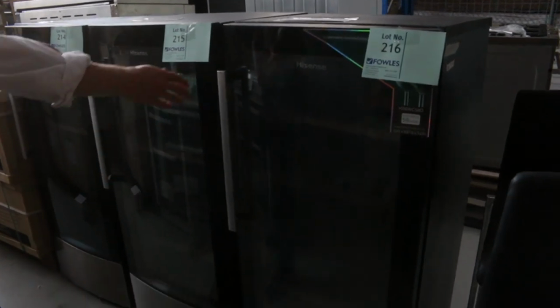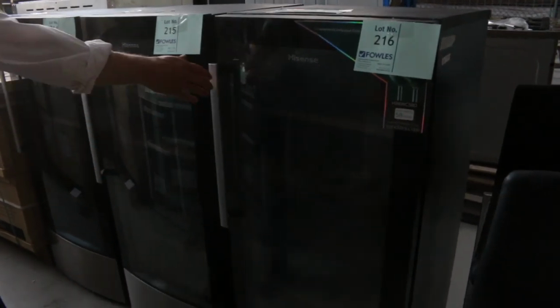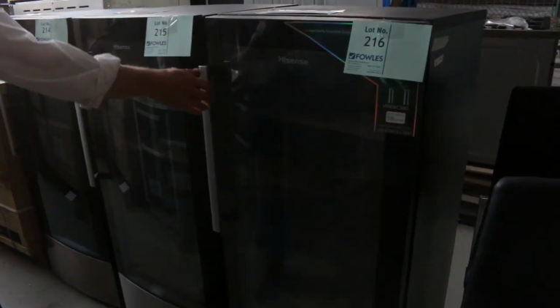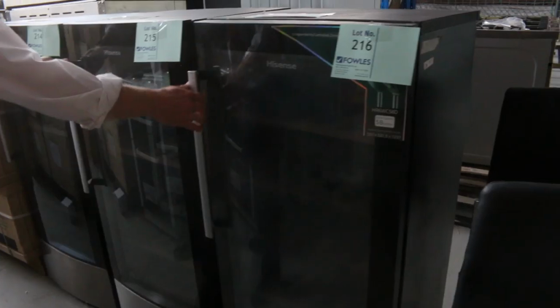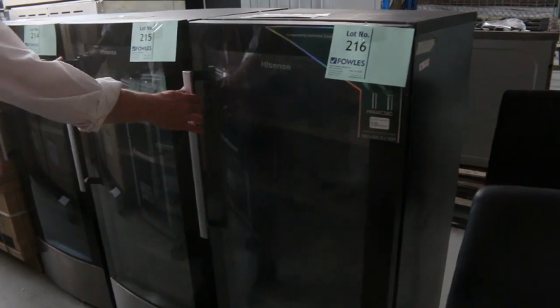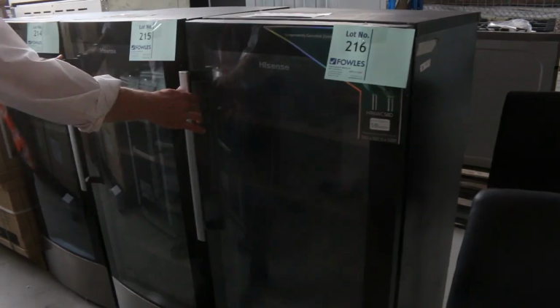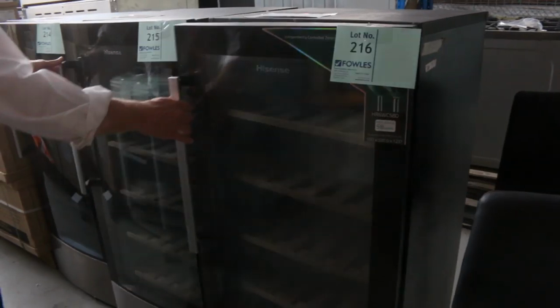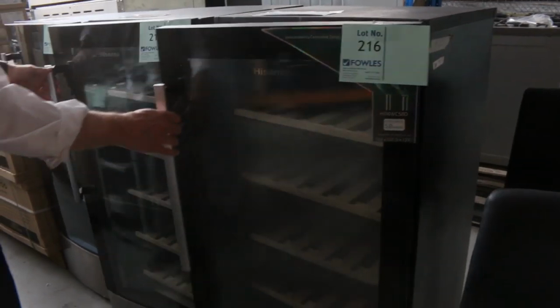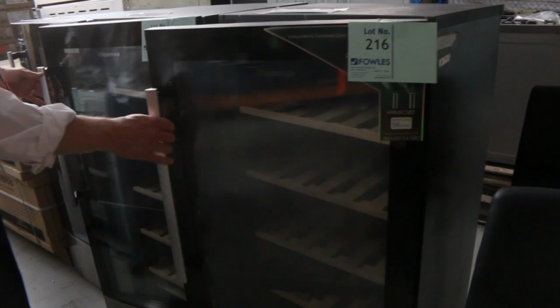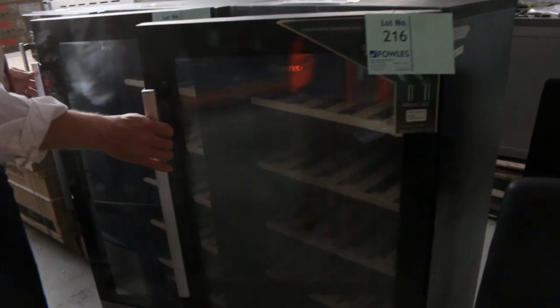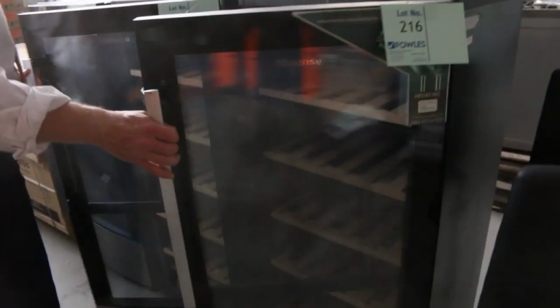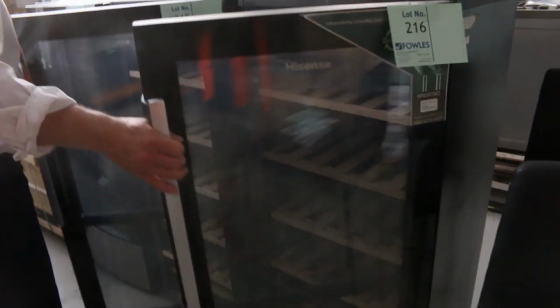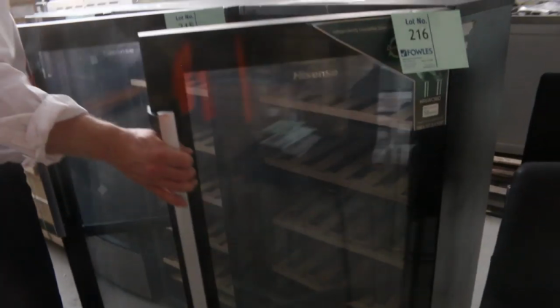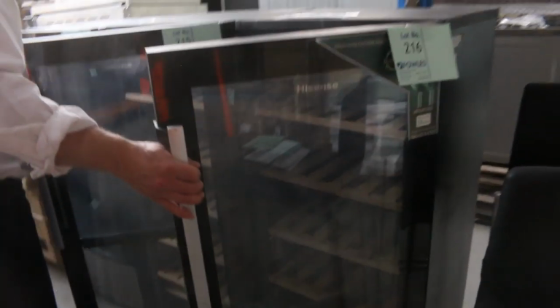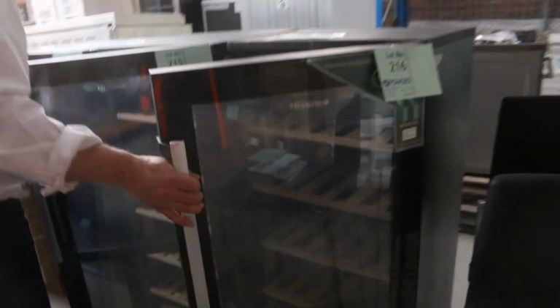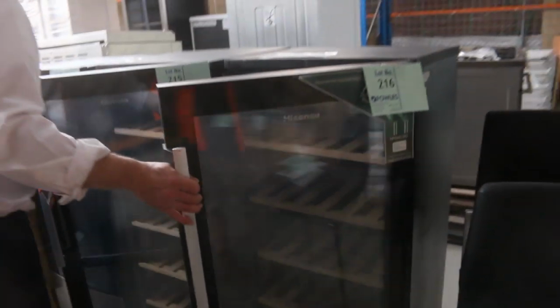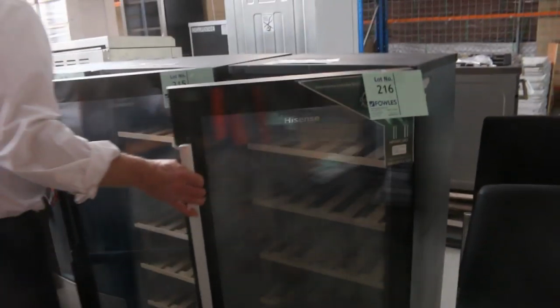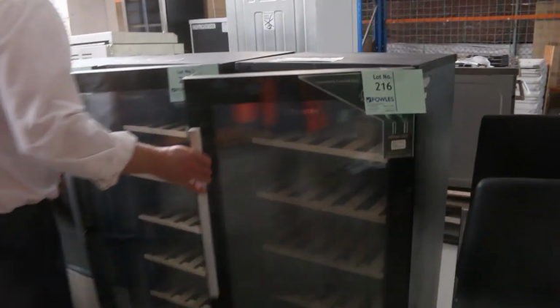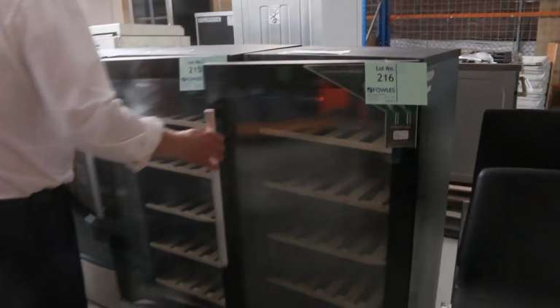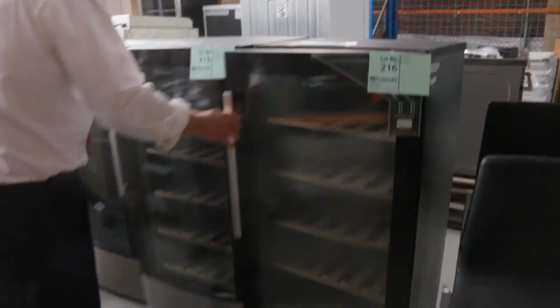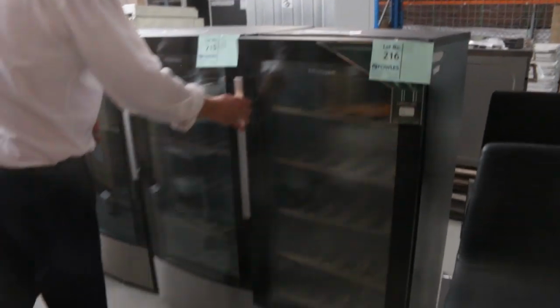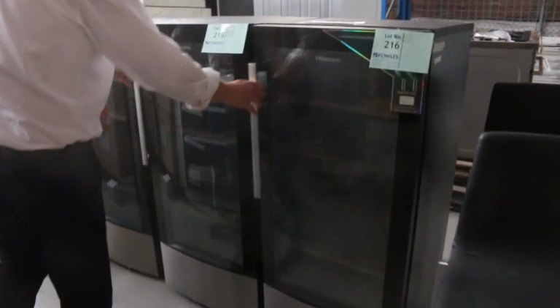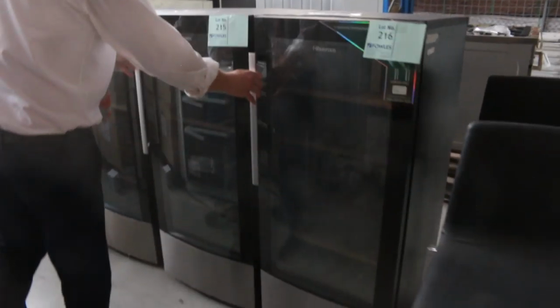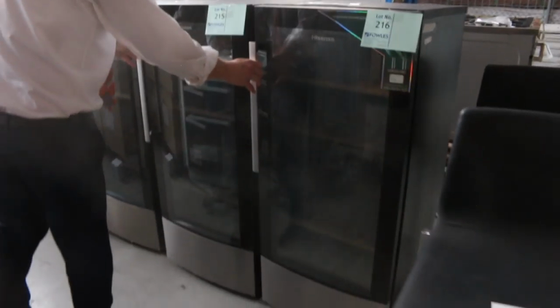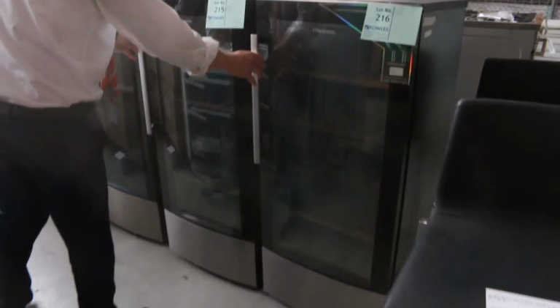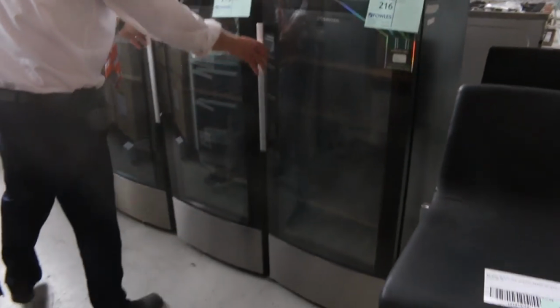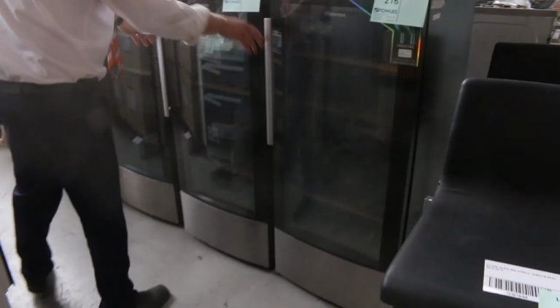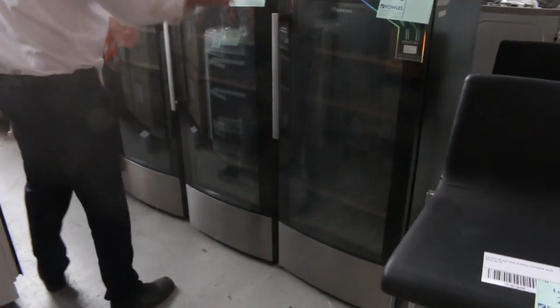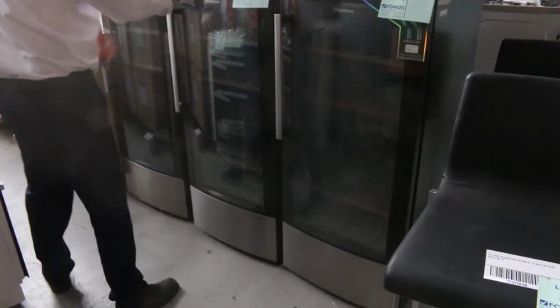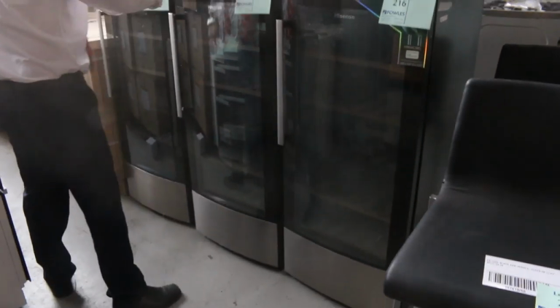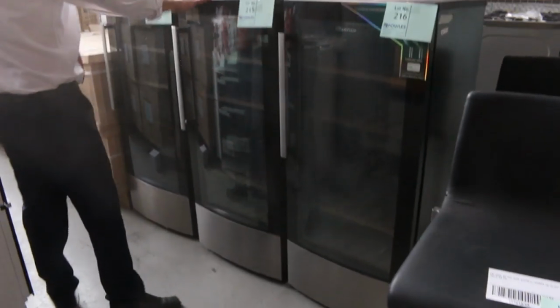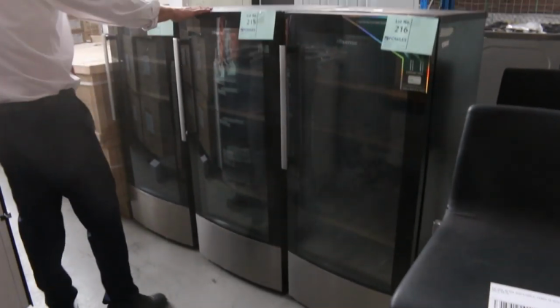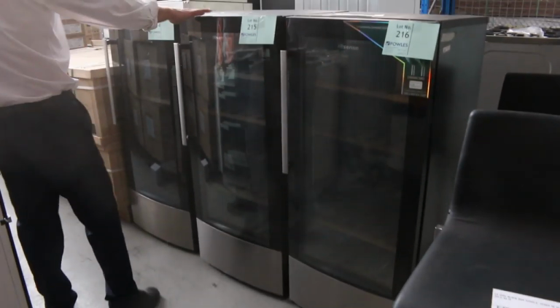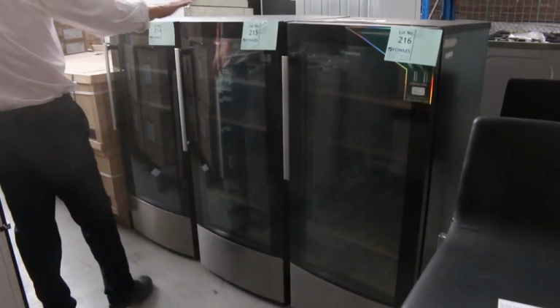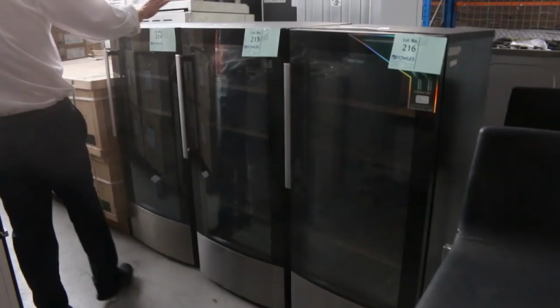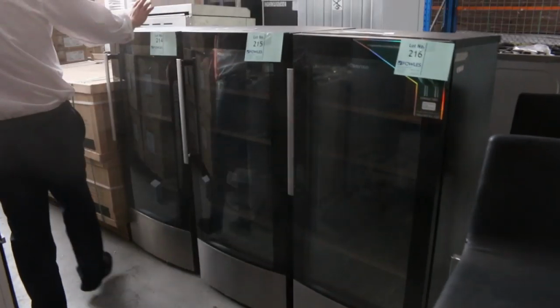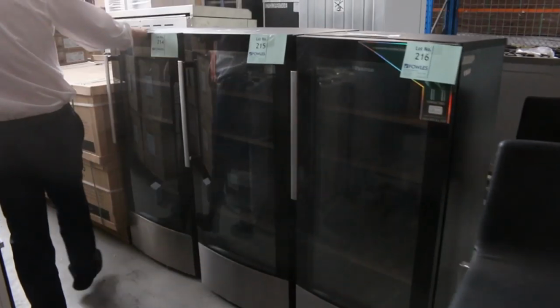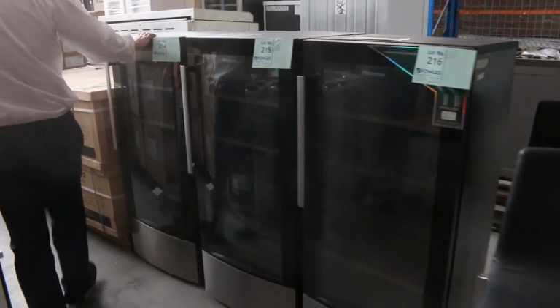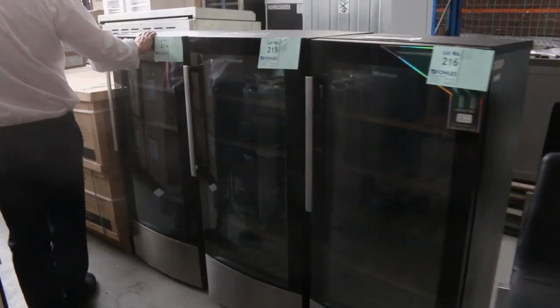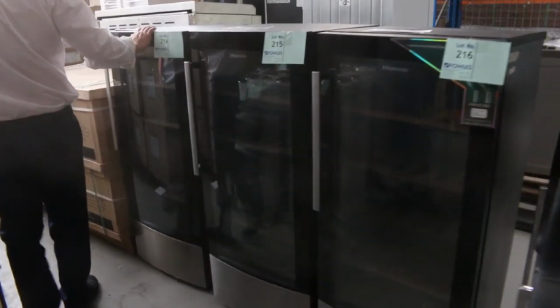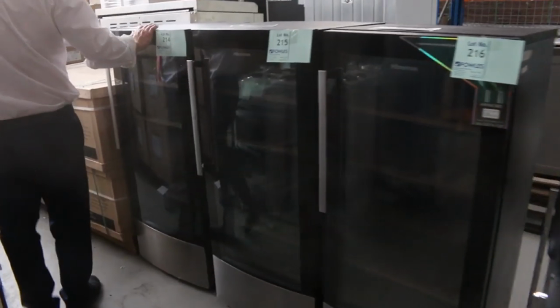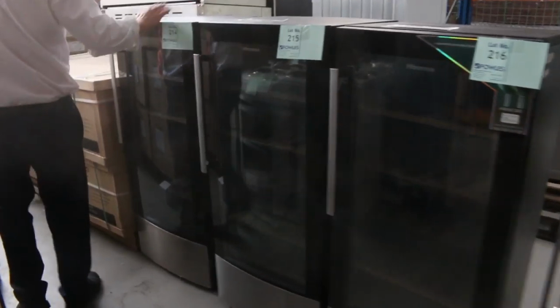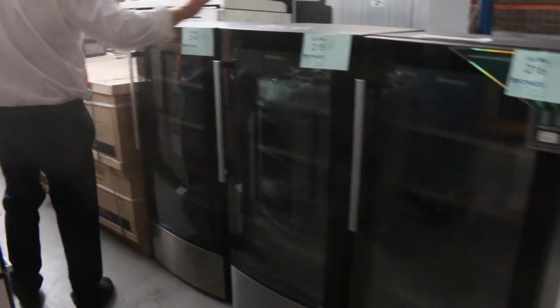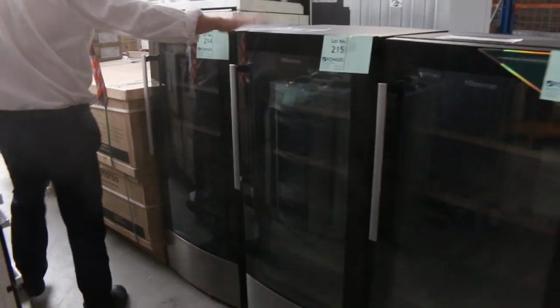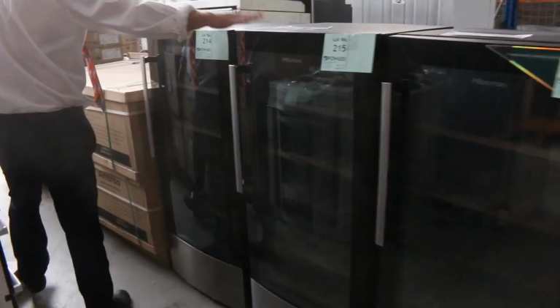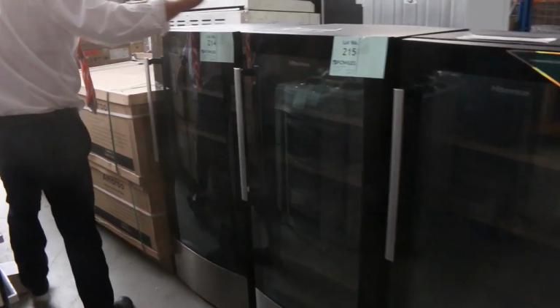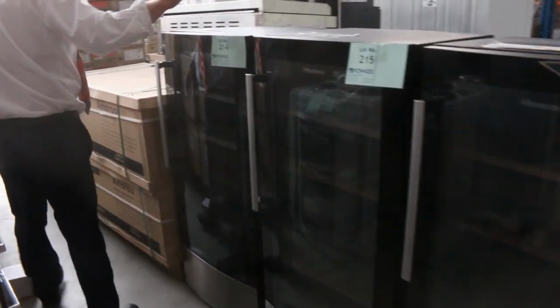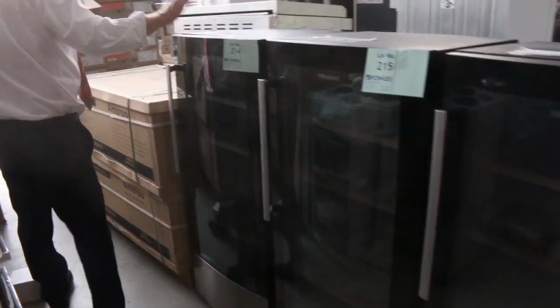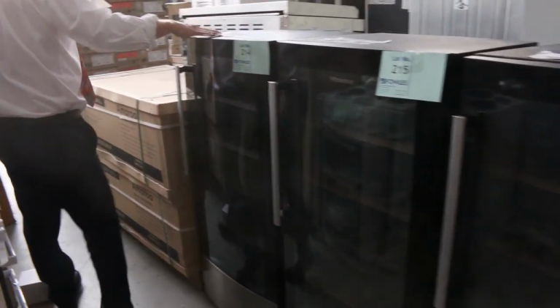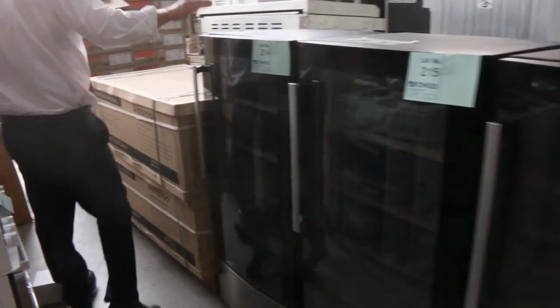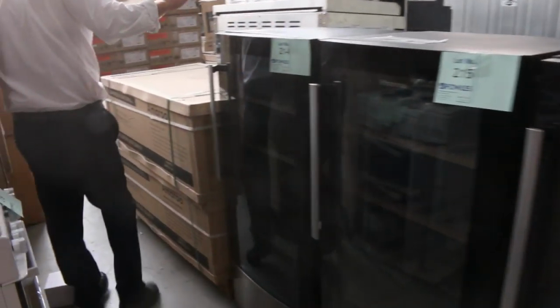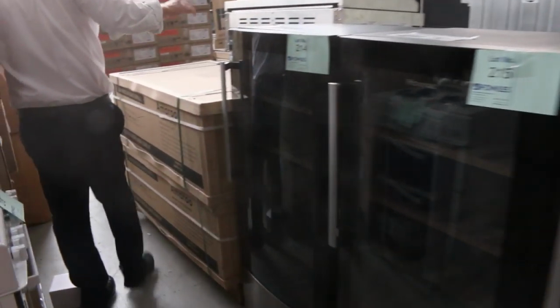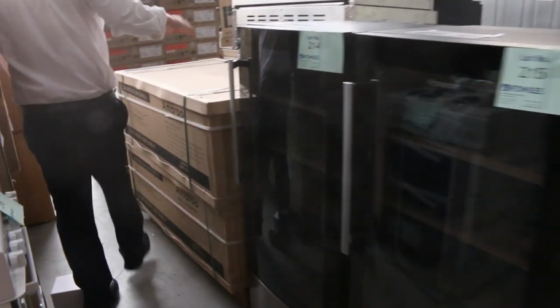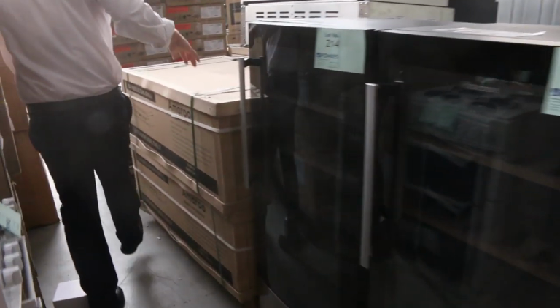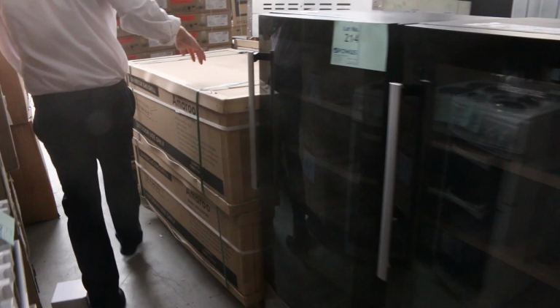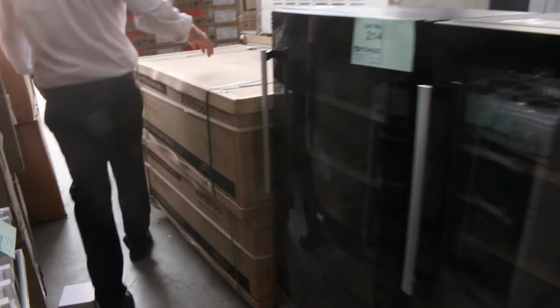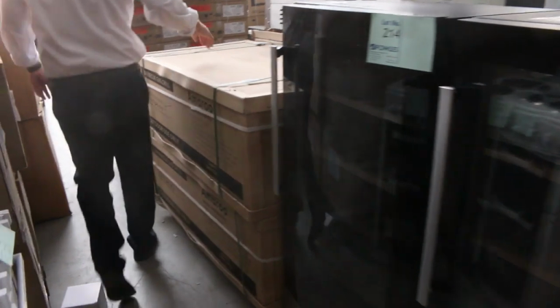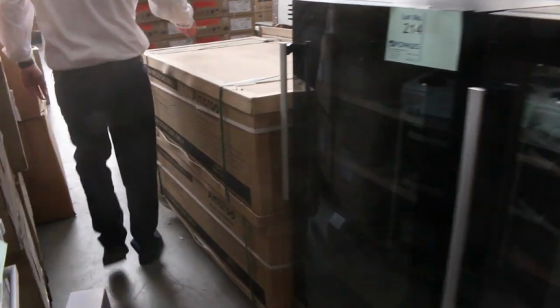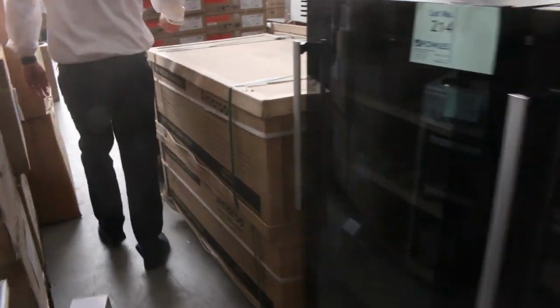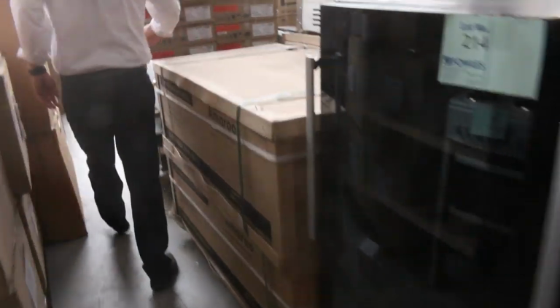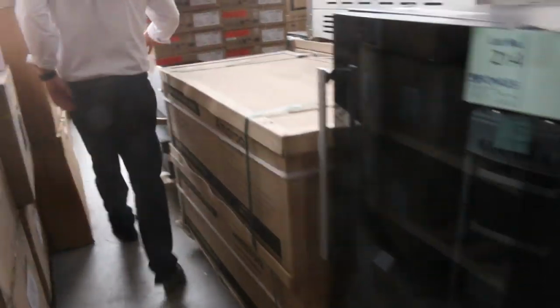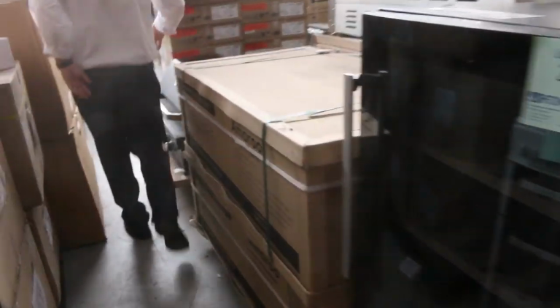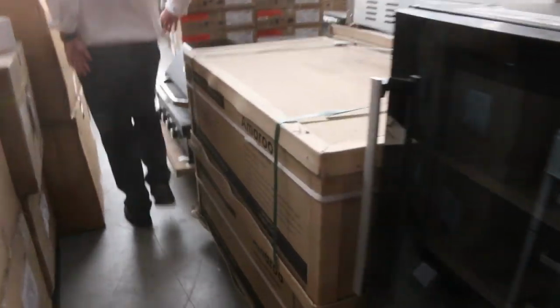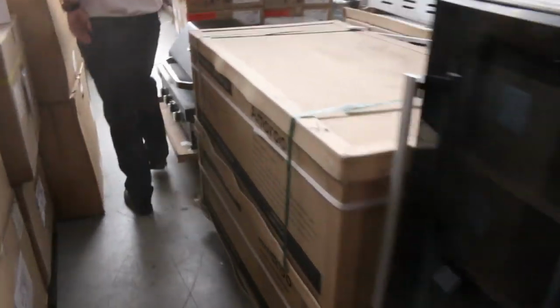These have just come in — we haven't seen these for a while. The wine fridges. They're 58-bottle wine fridges, dual zone. Nice gear there.